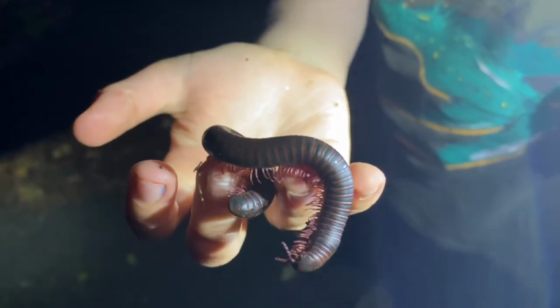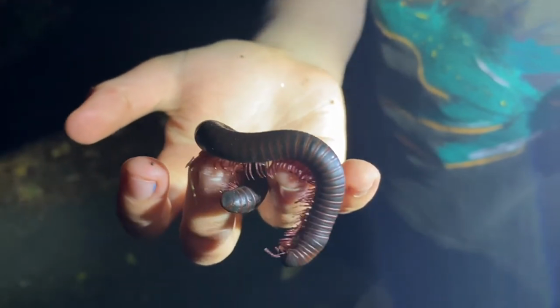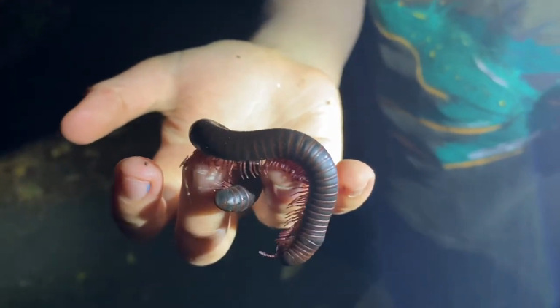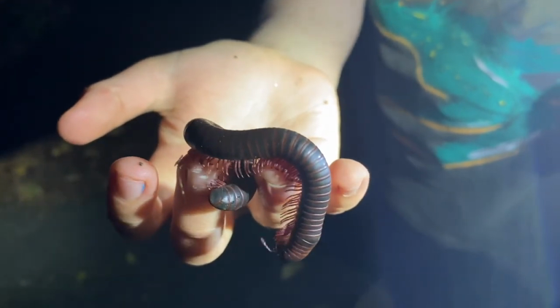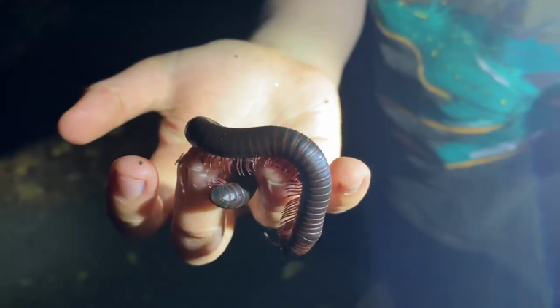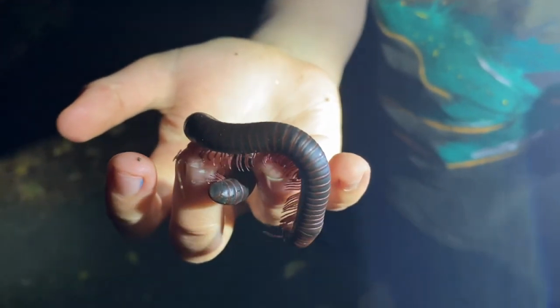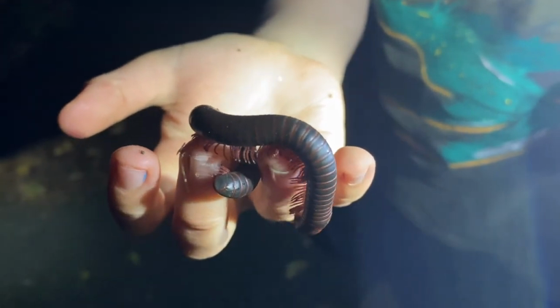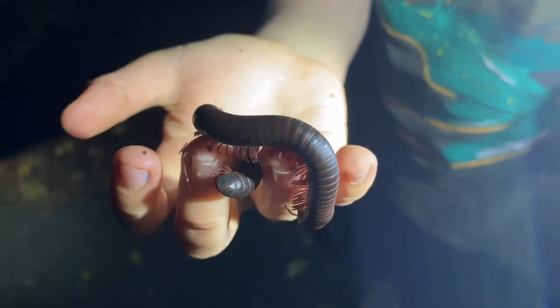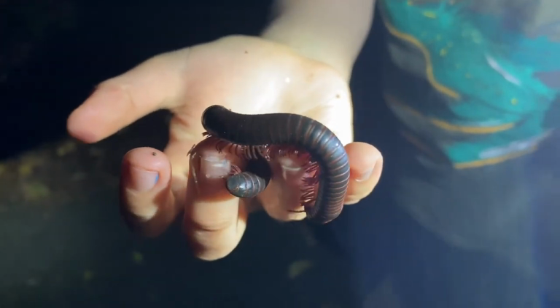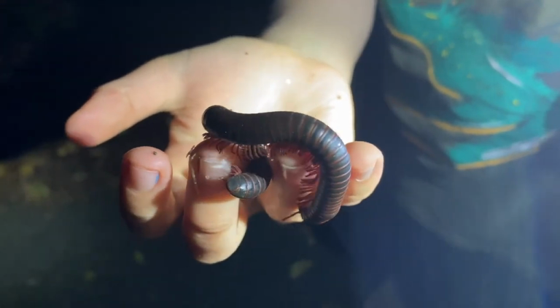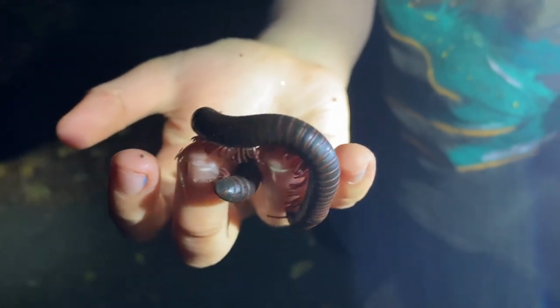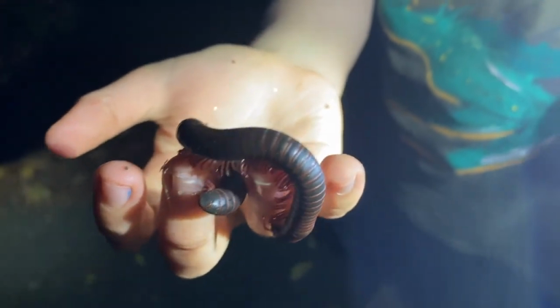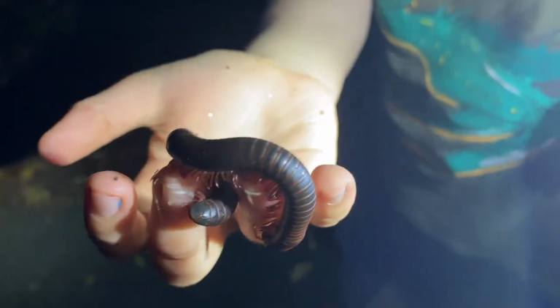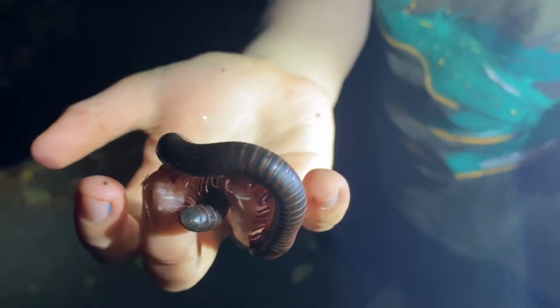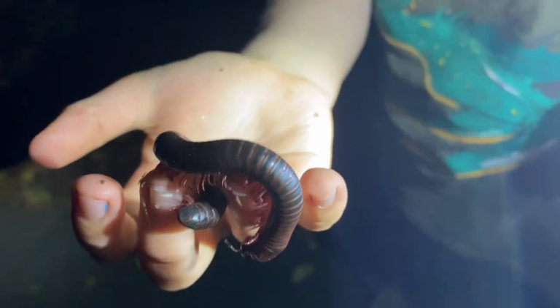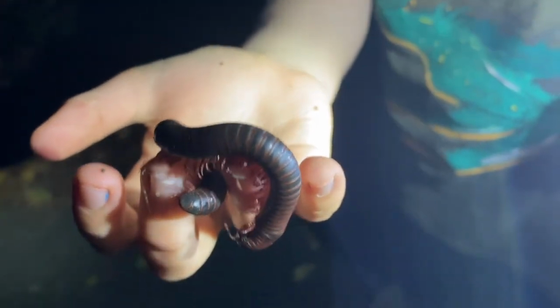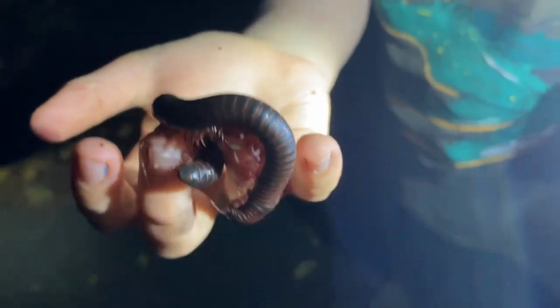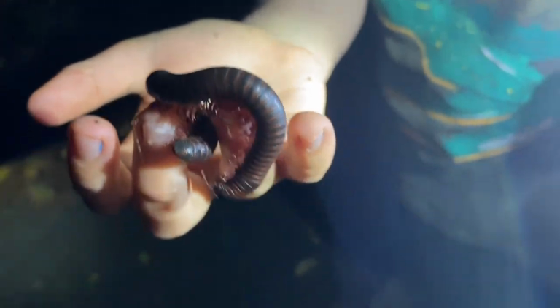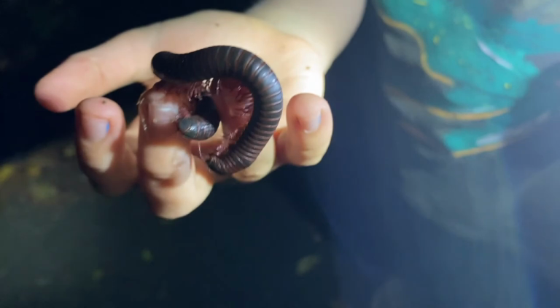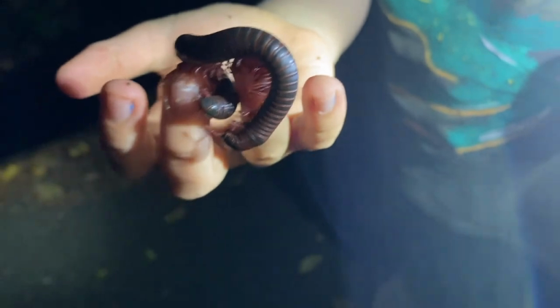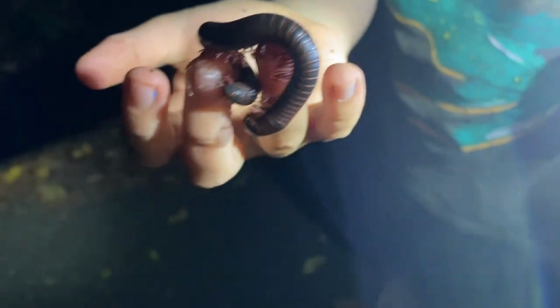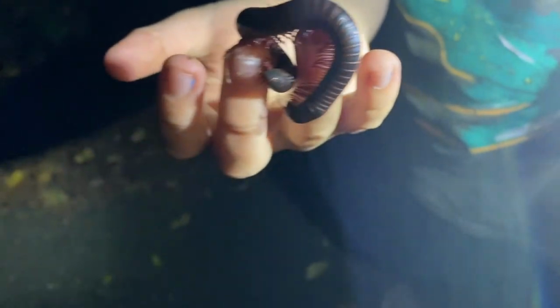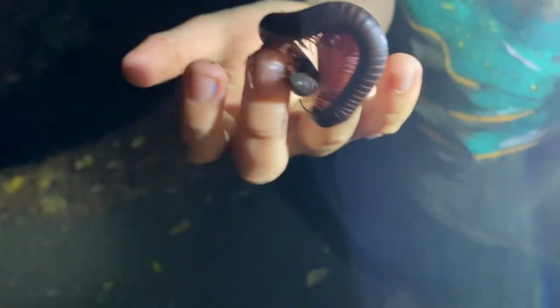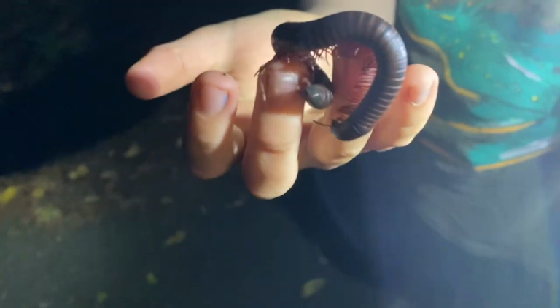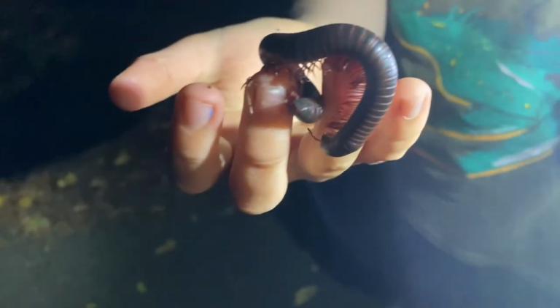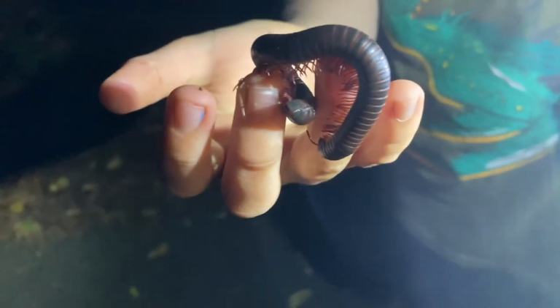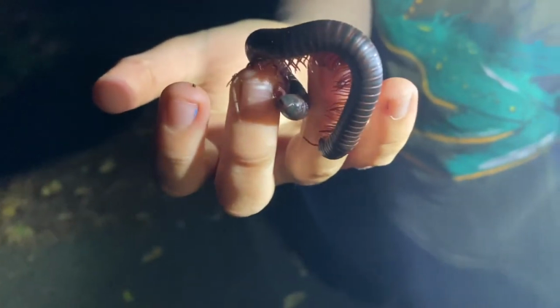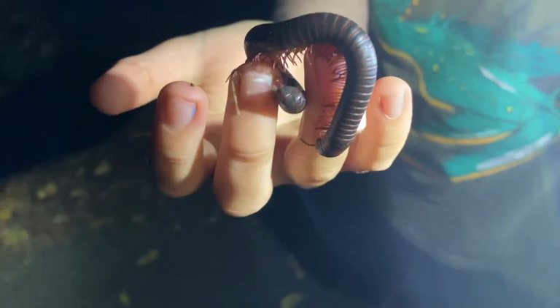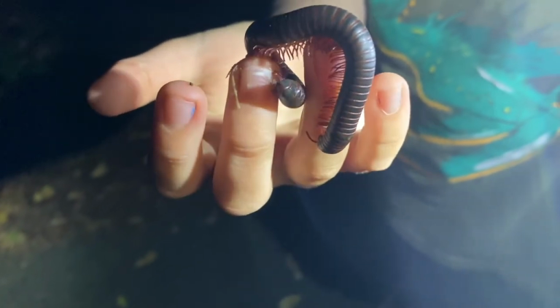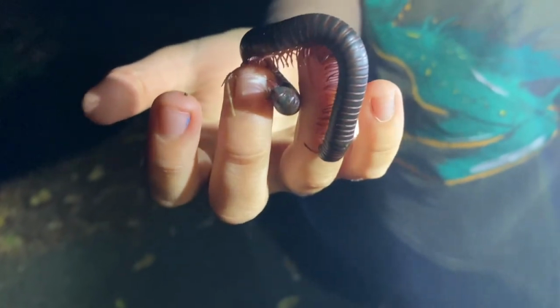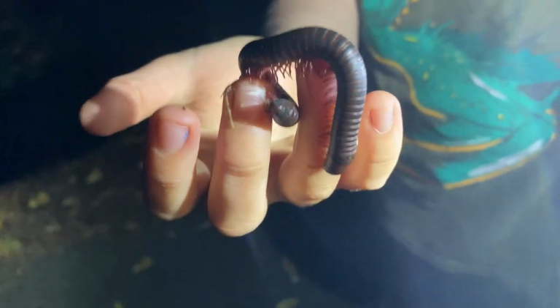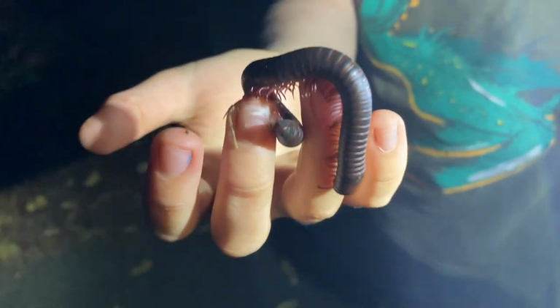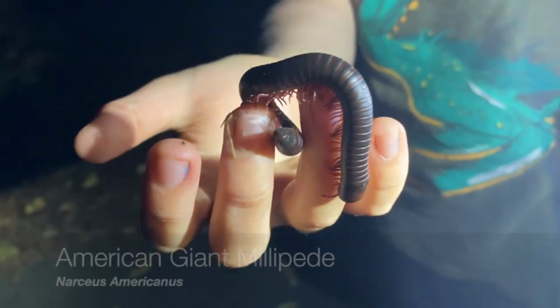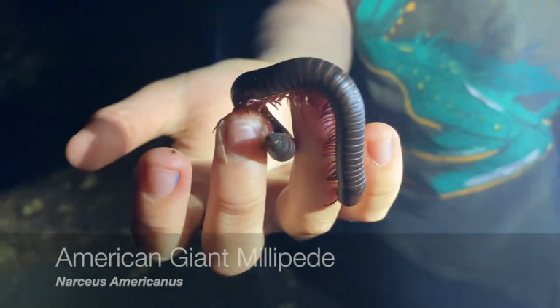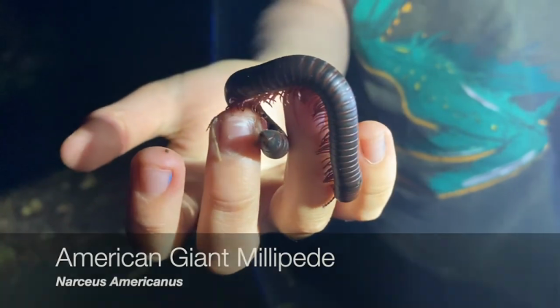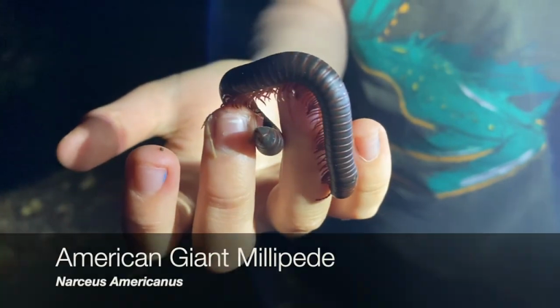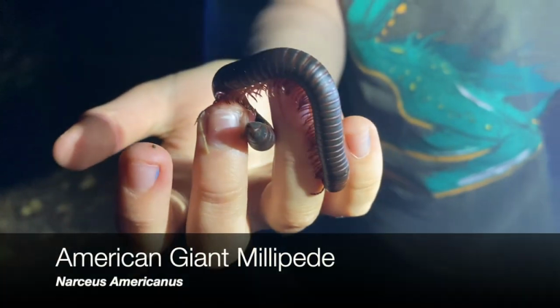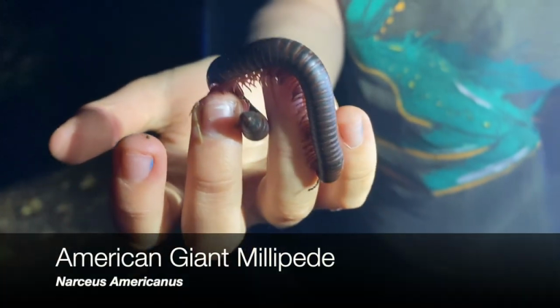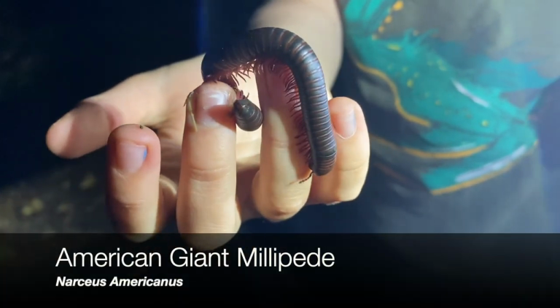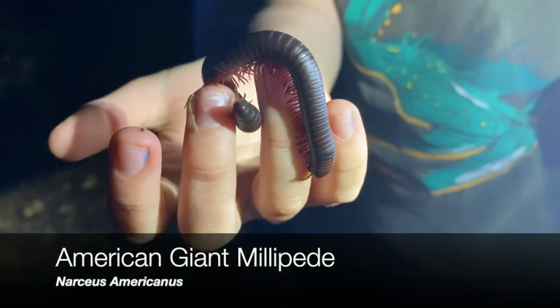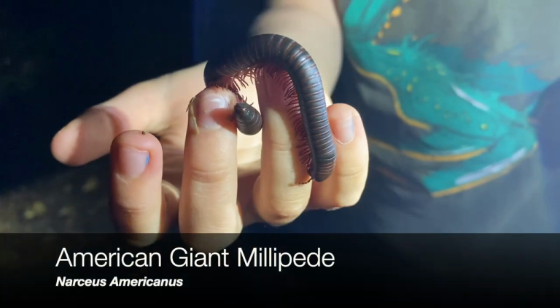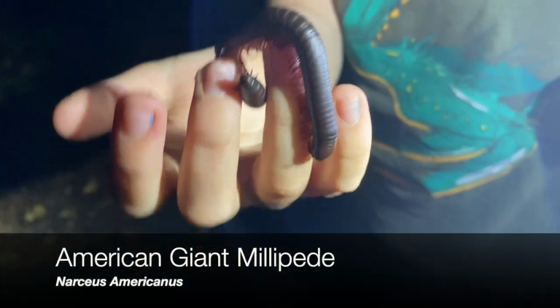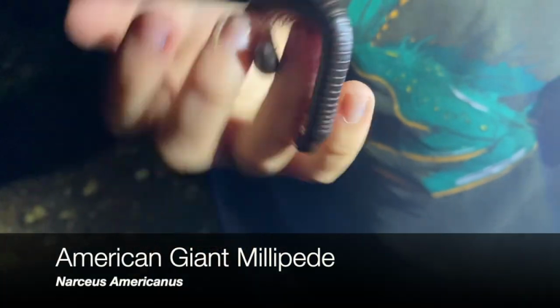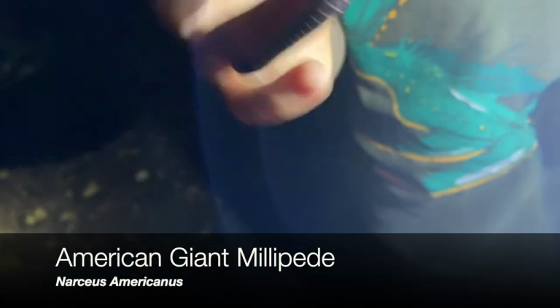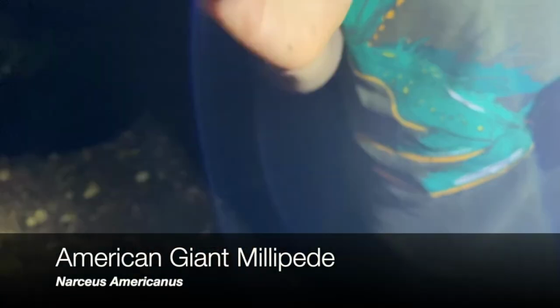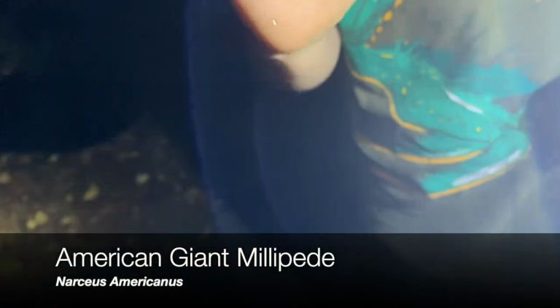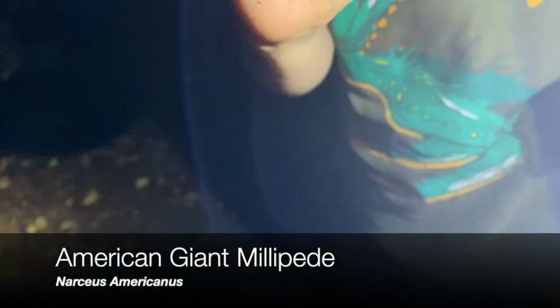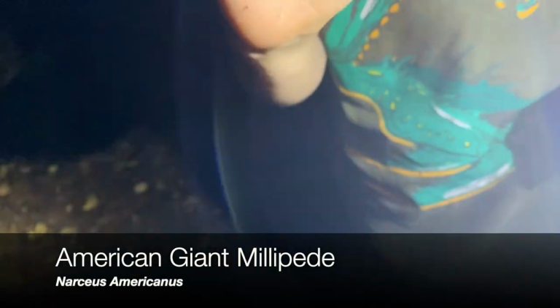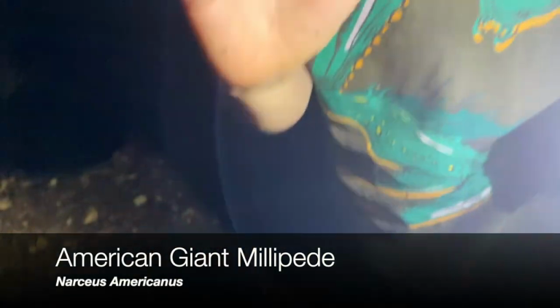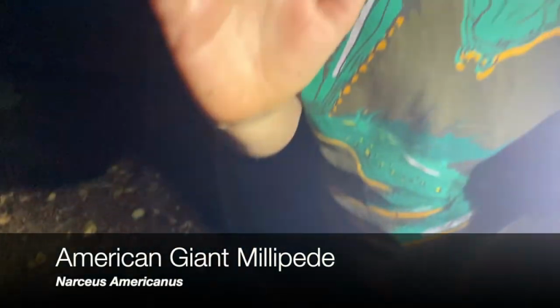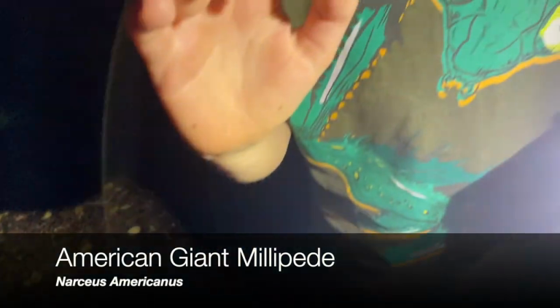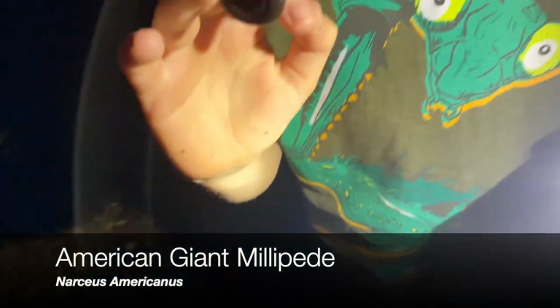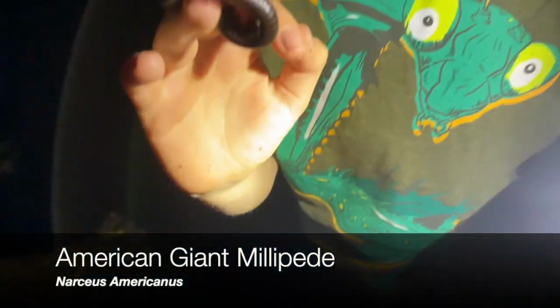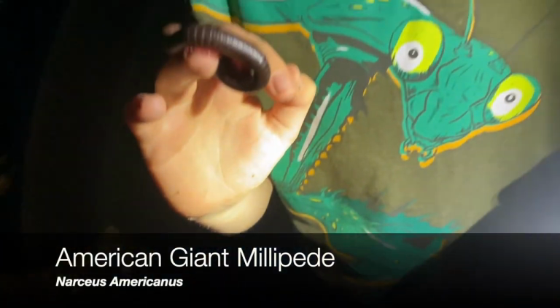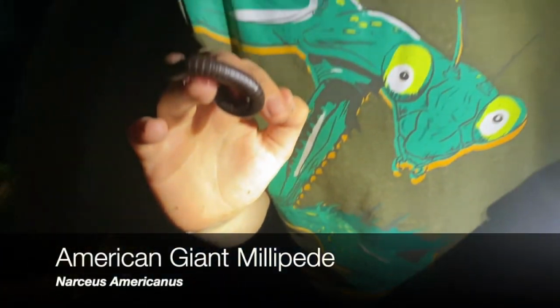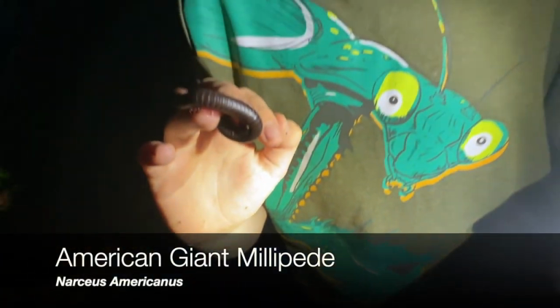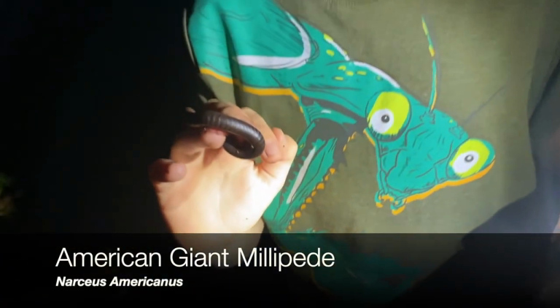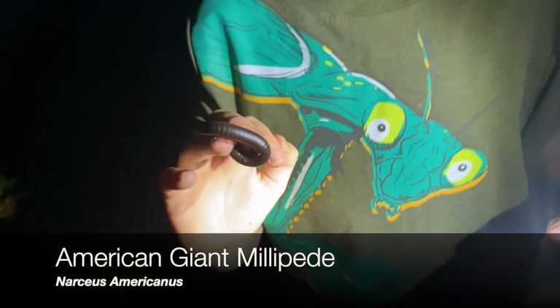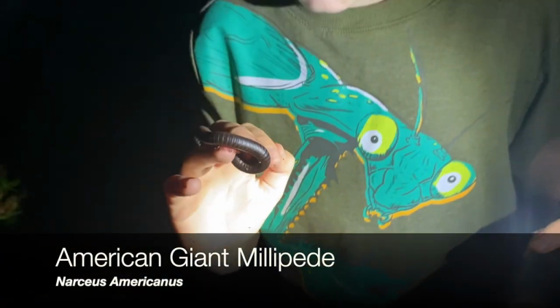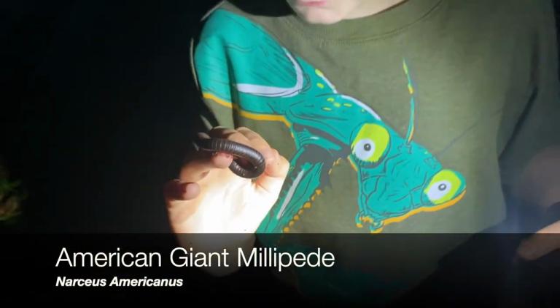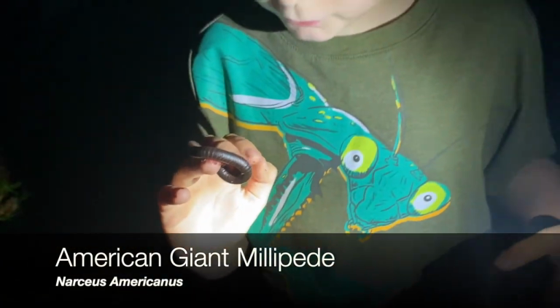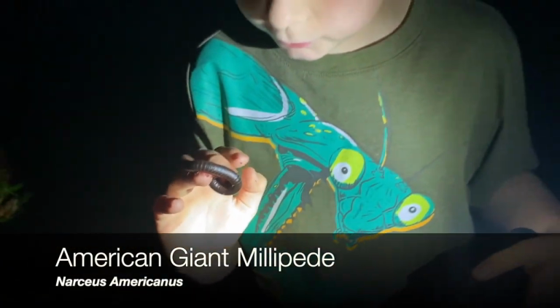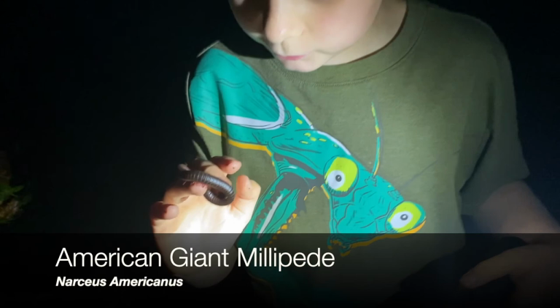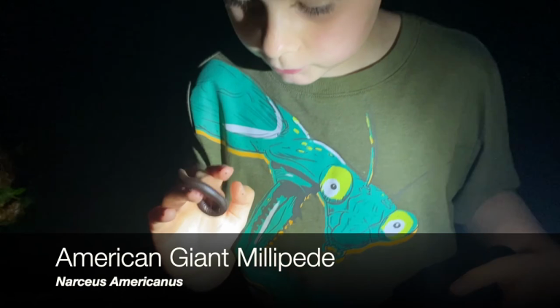A thousand legs moving at once — that's a pretty good sized millipede.